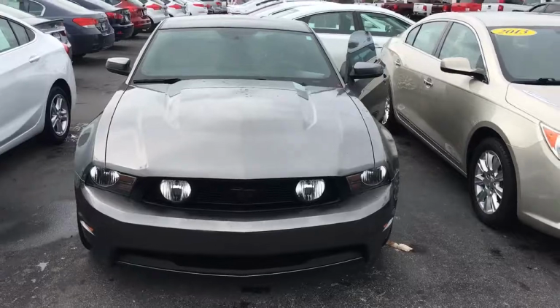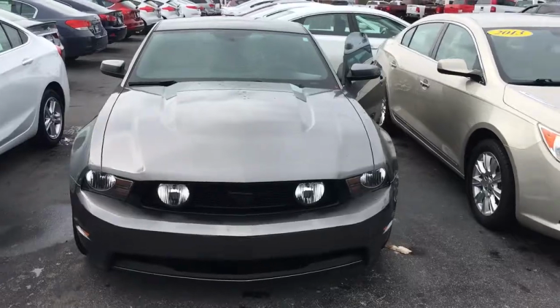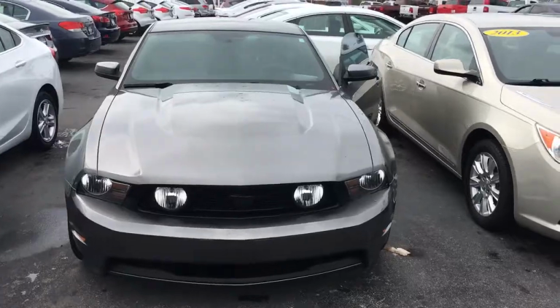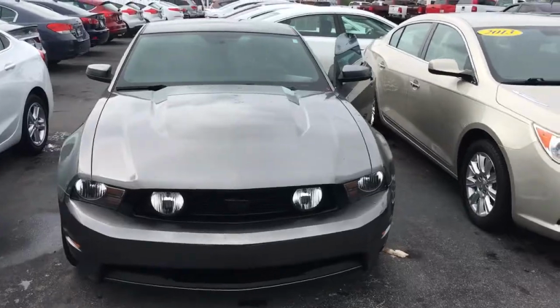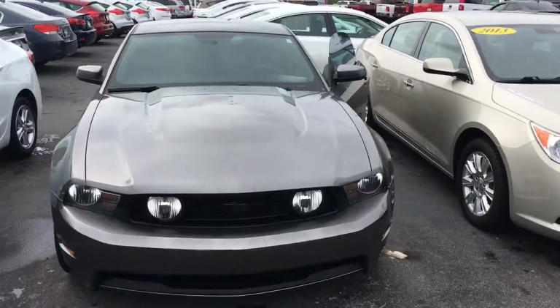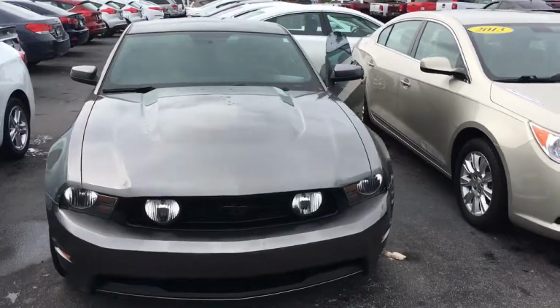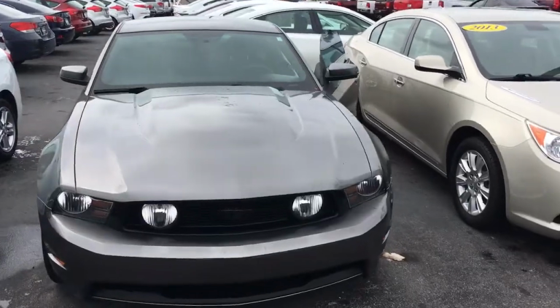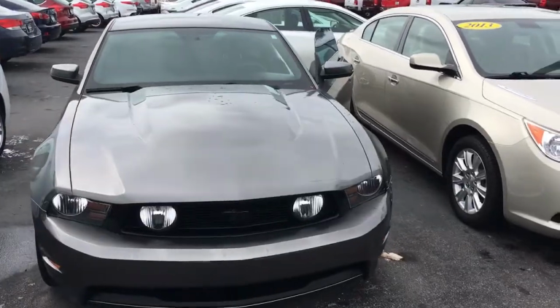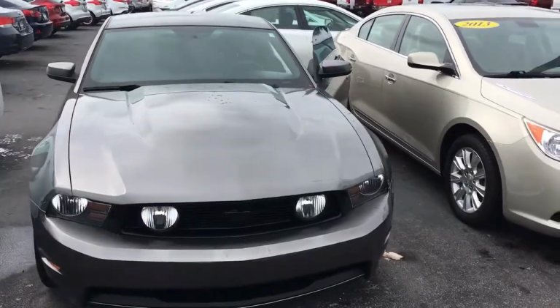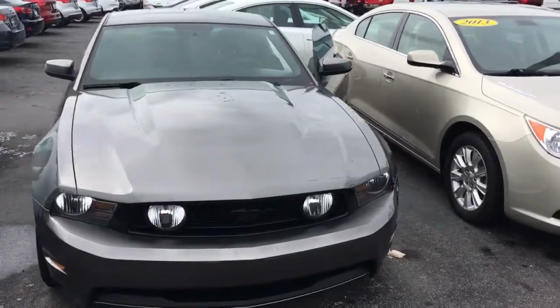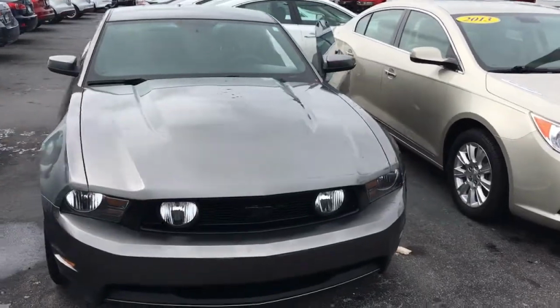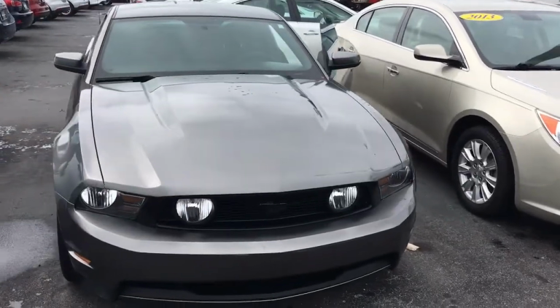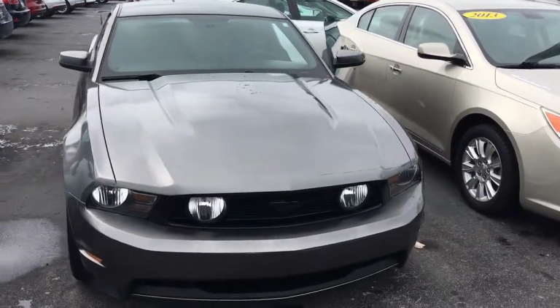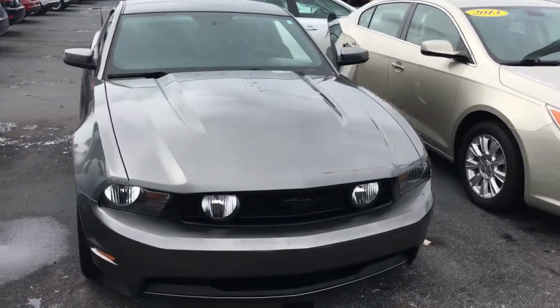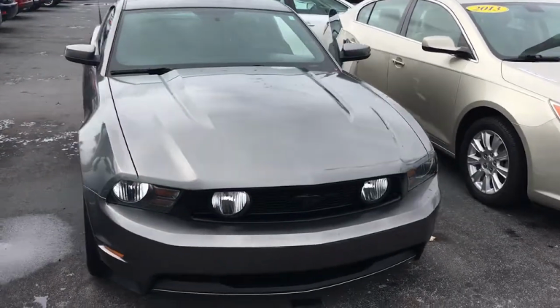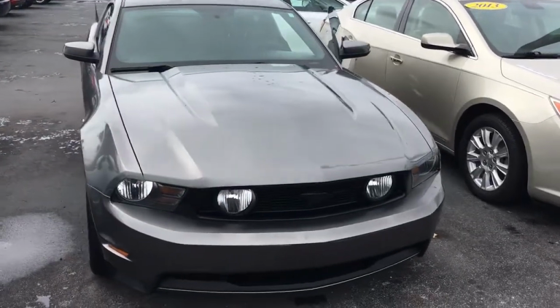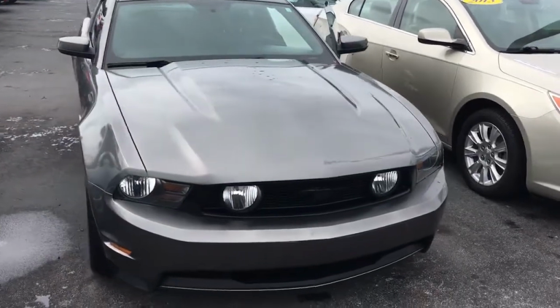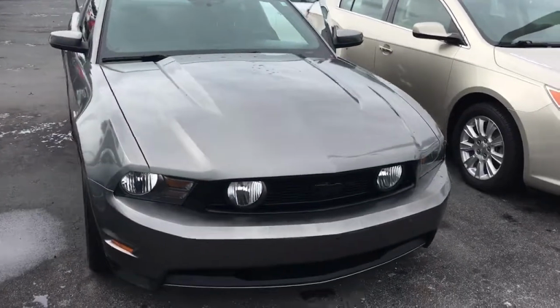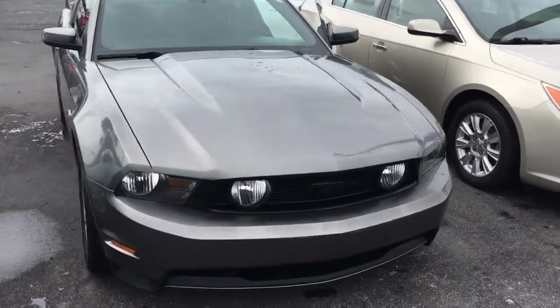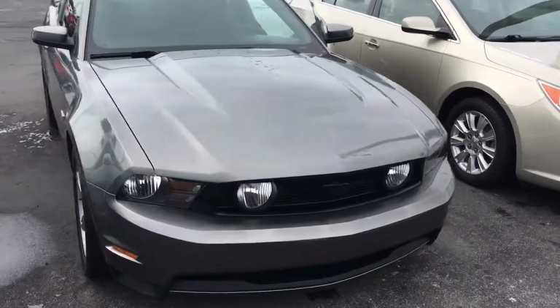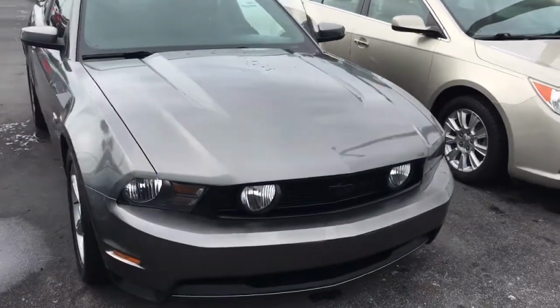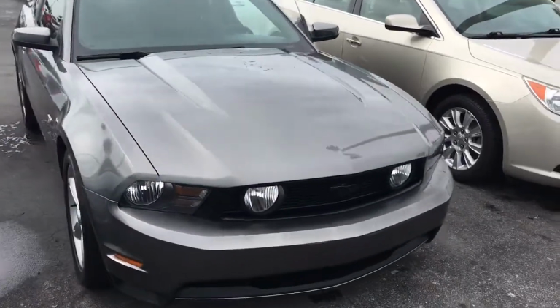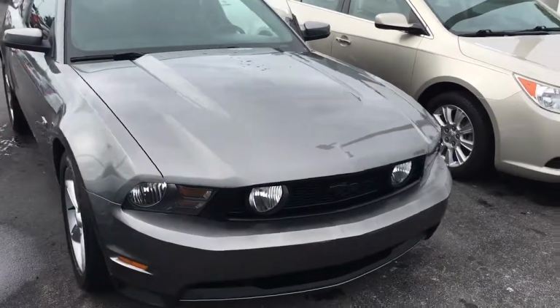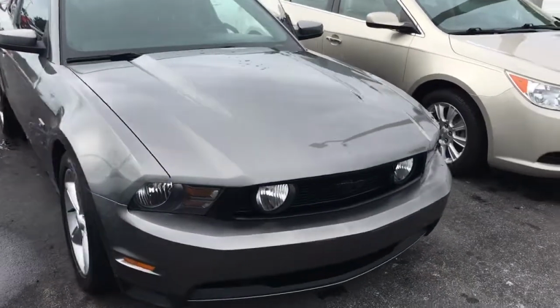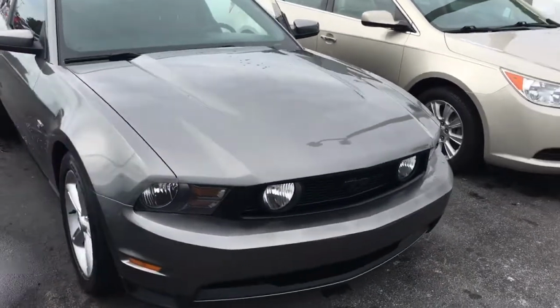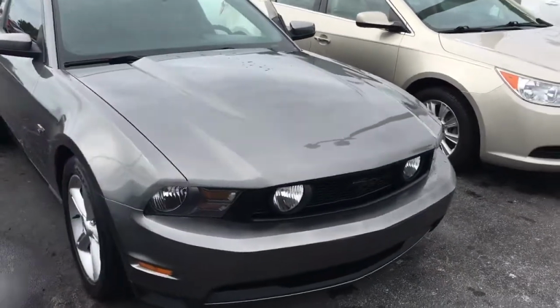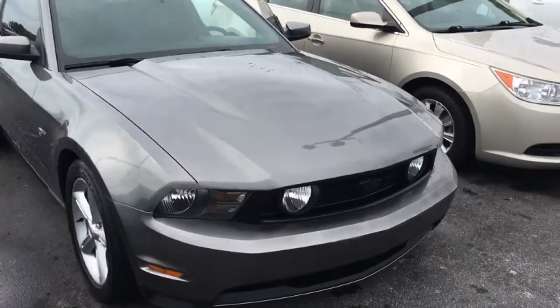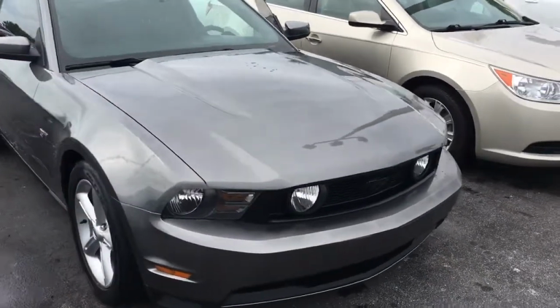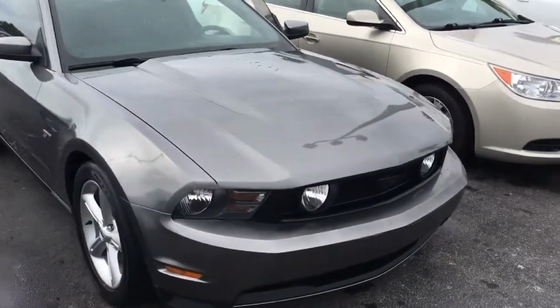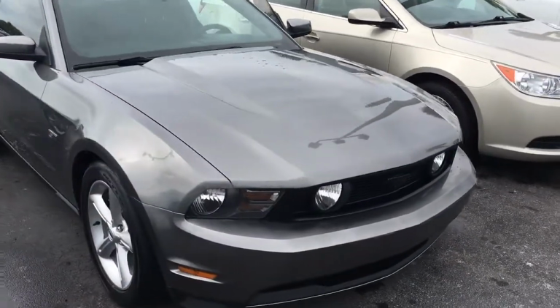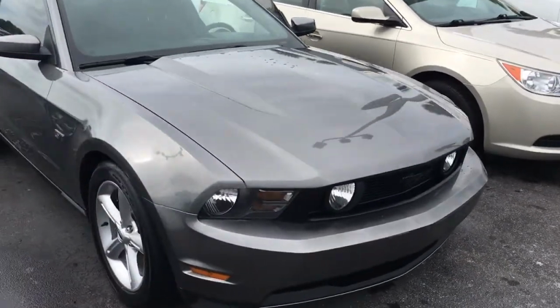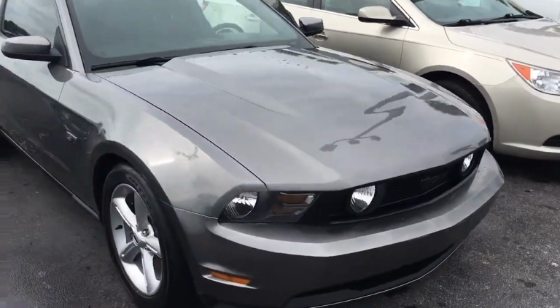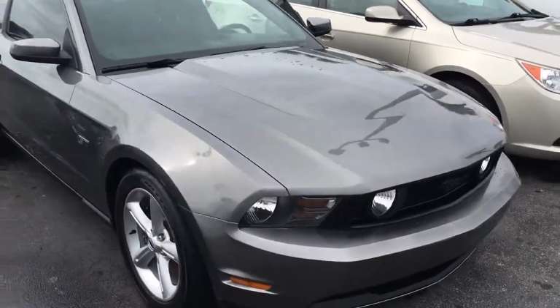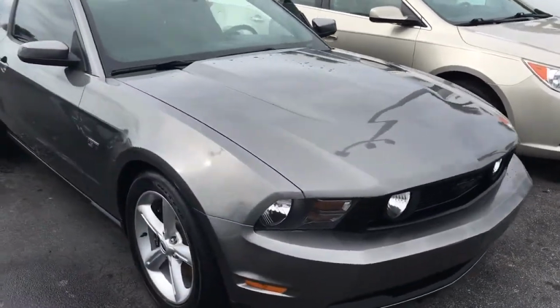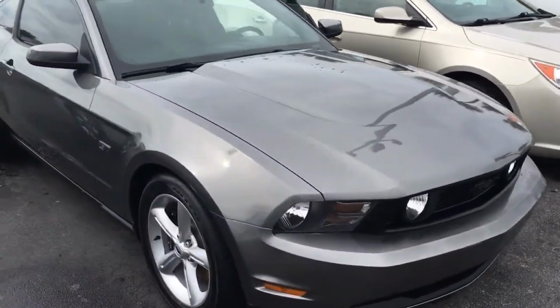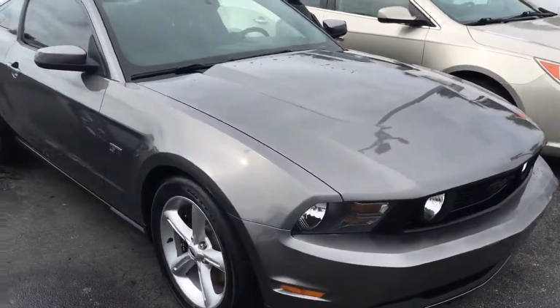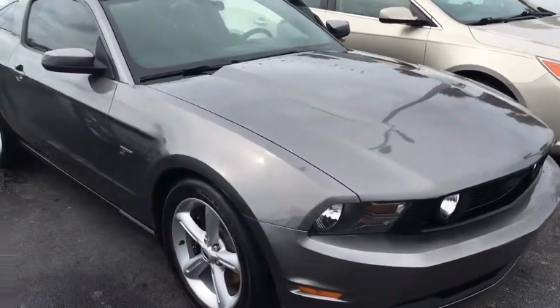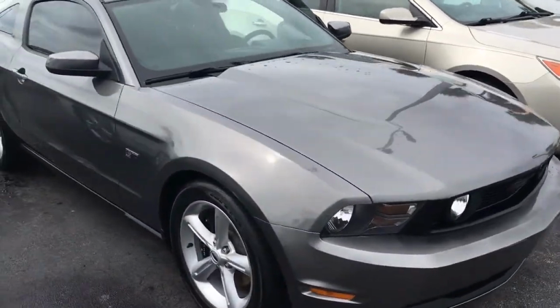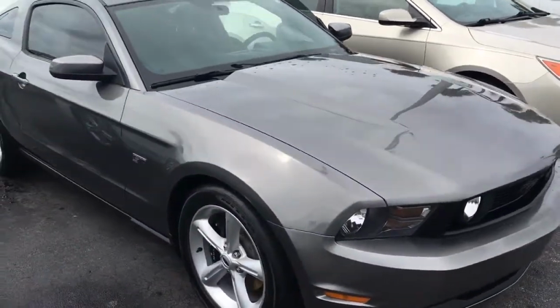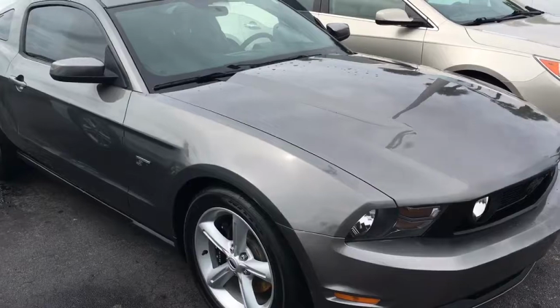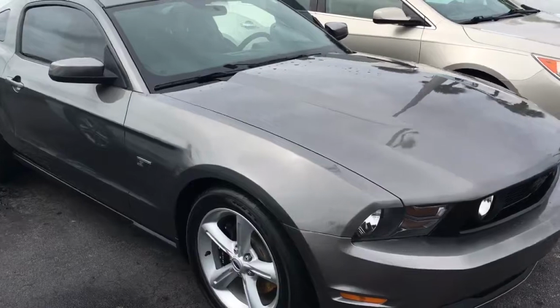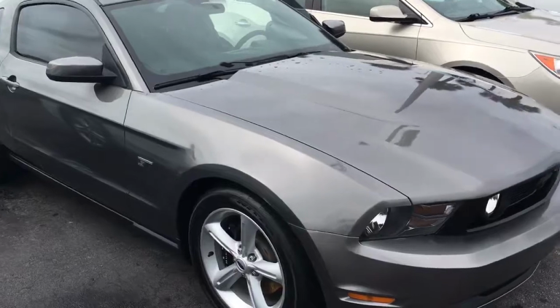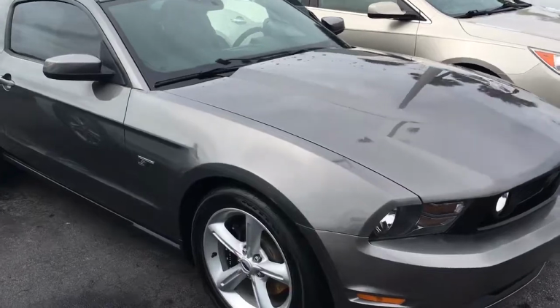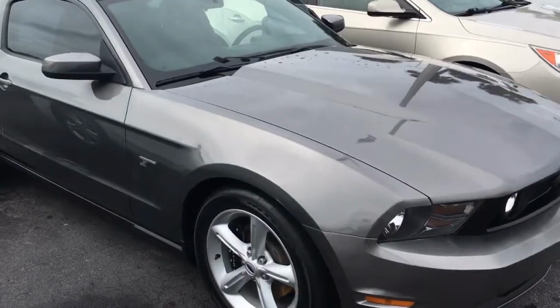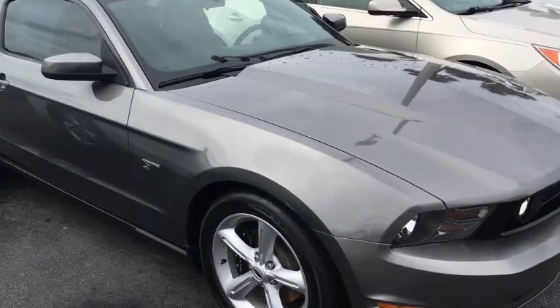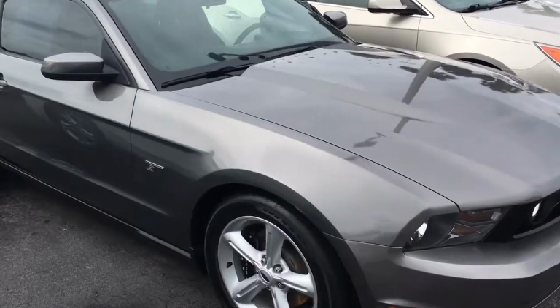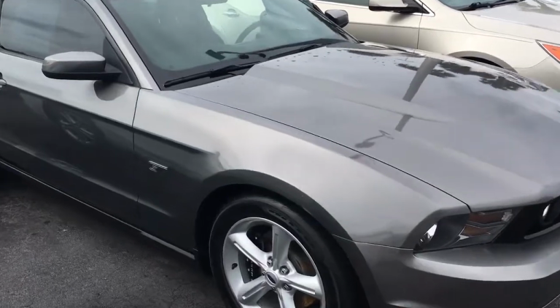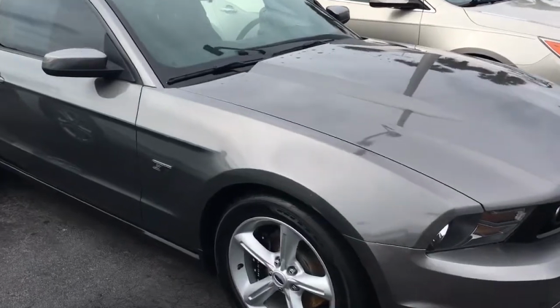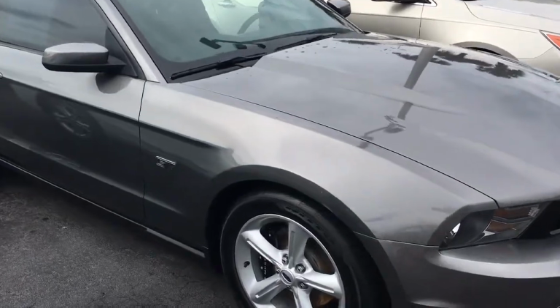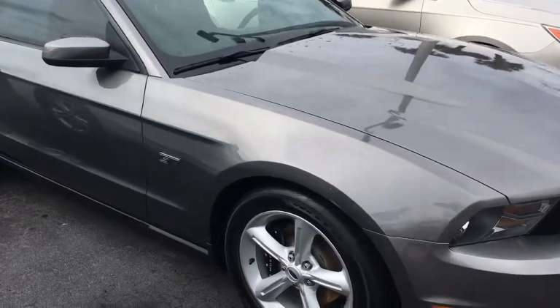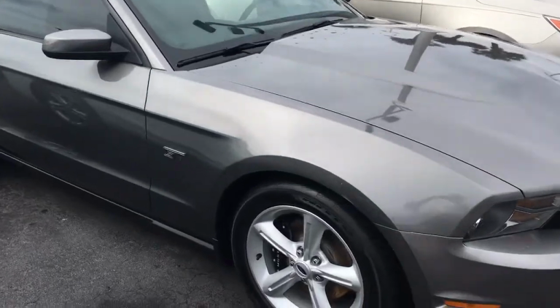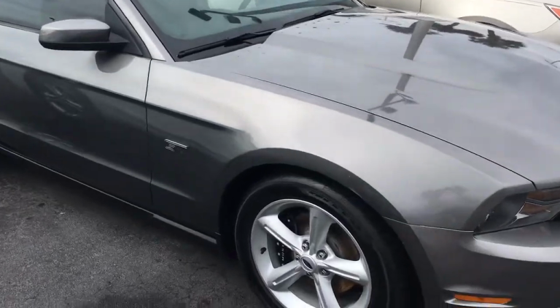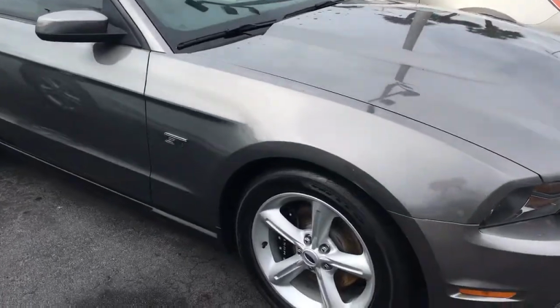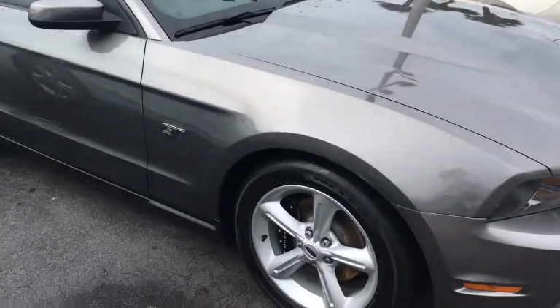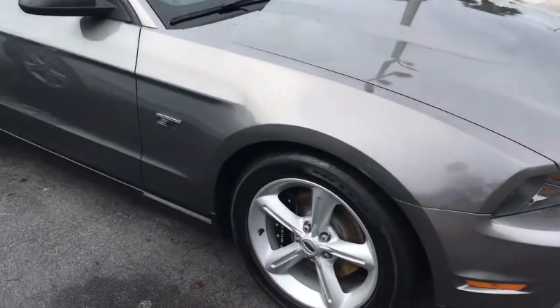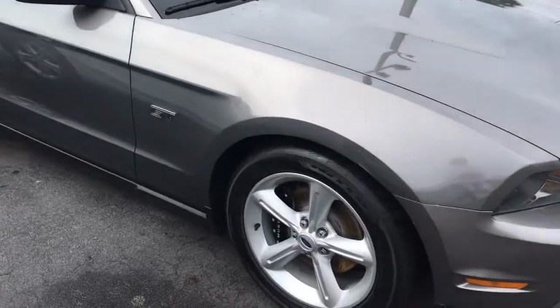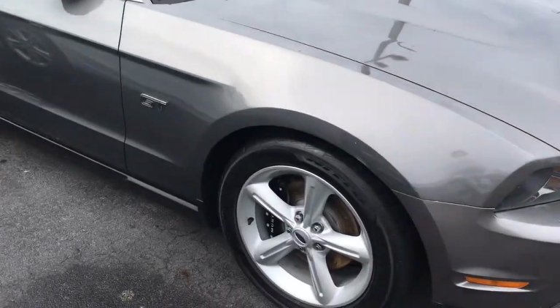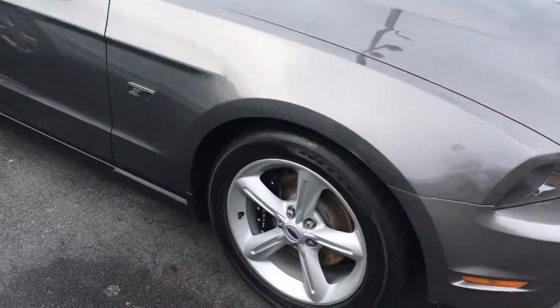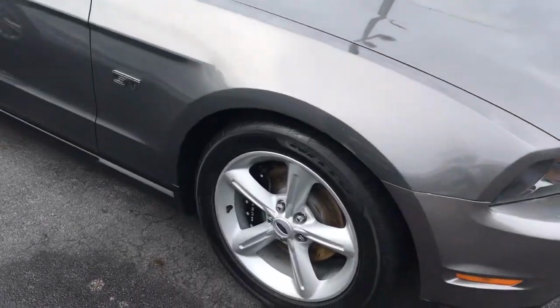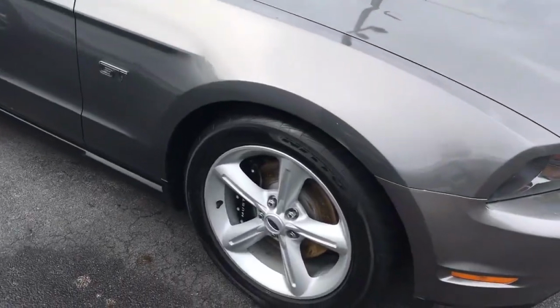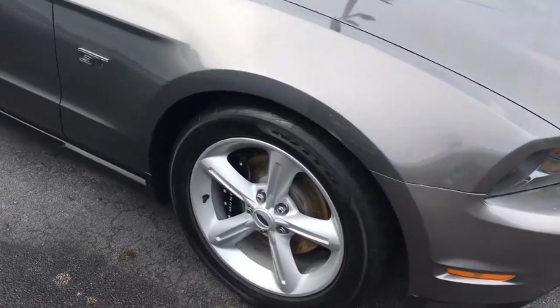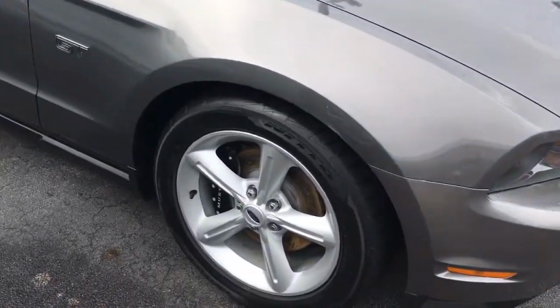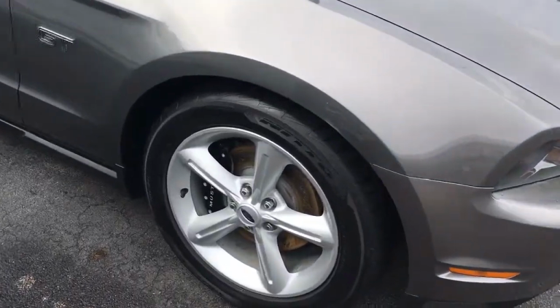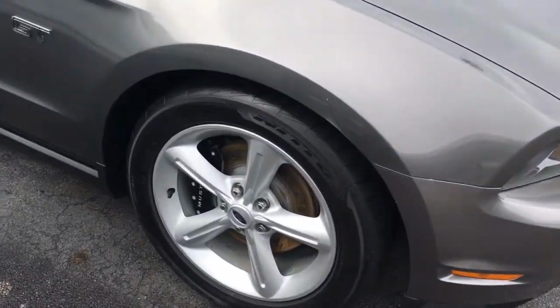Hello, my name is John Dee from Carls Buick GMC. I just want to shoot you a real short video of this 2010 Ford Mustang GT. We just took it in trade.